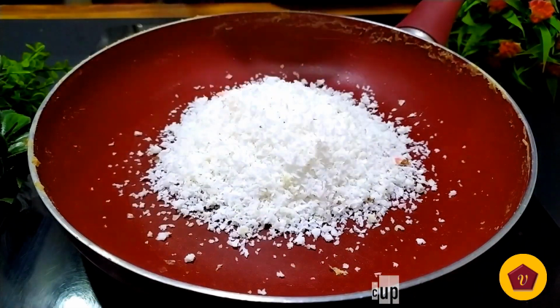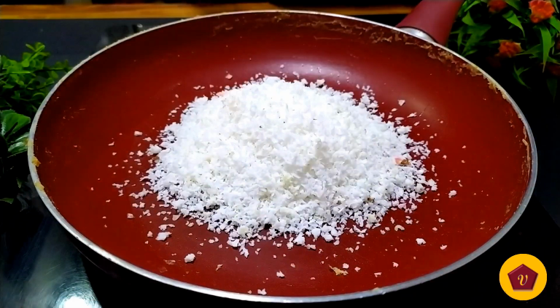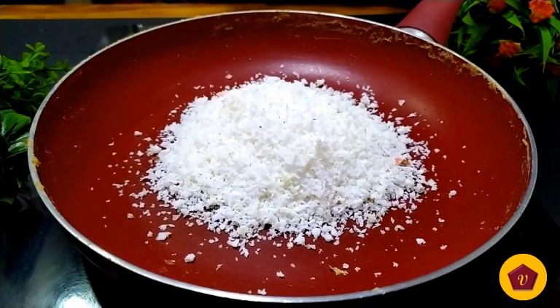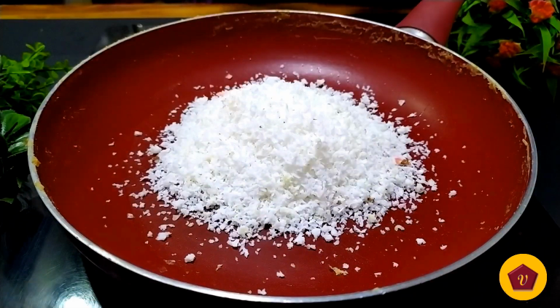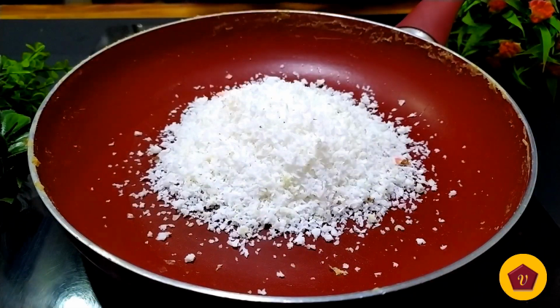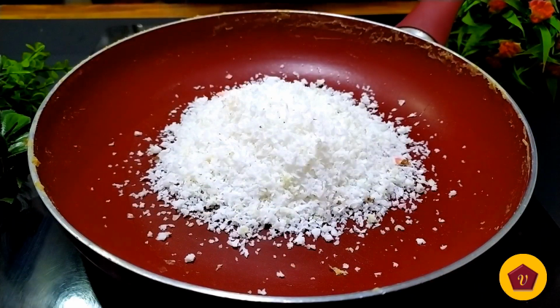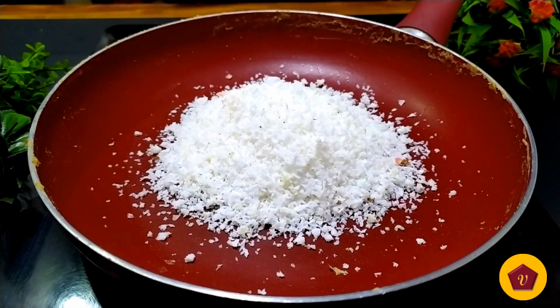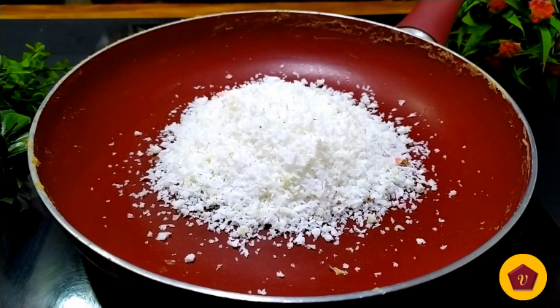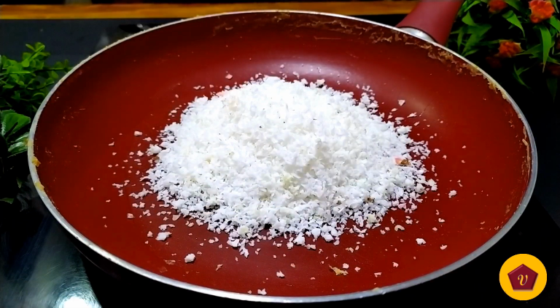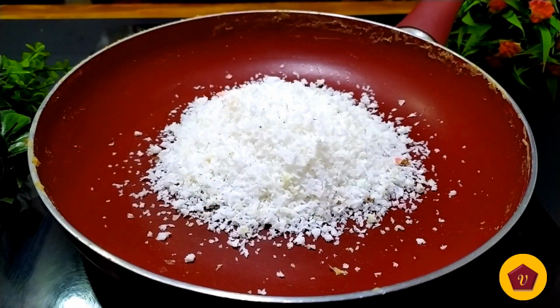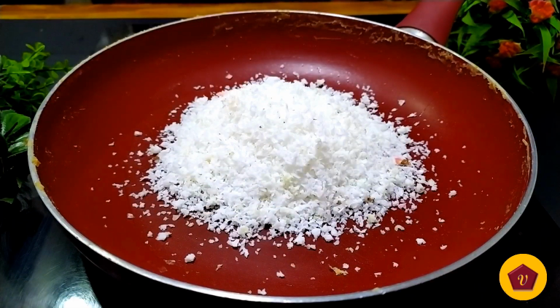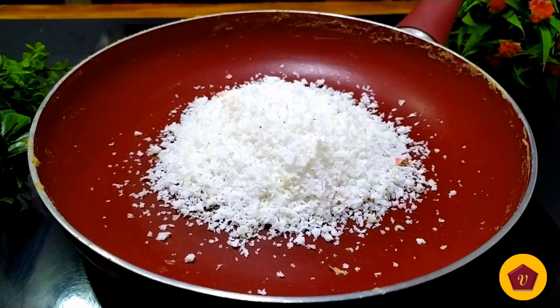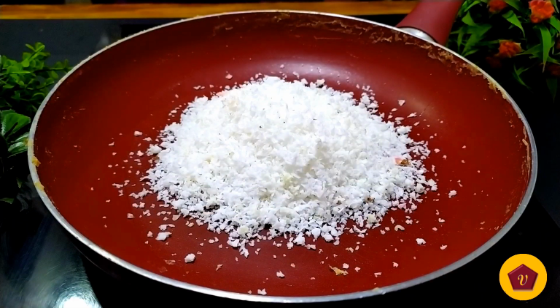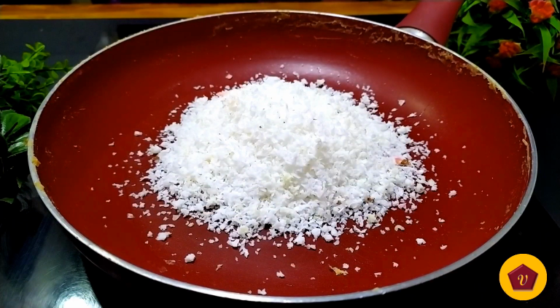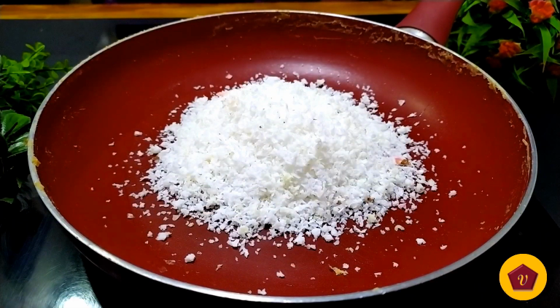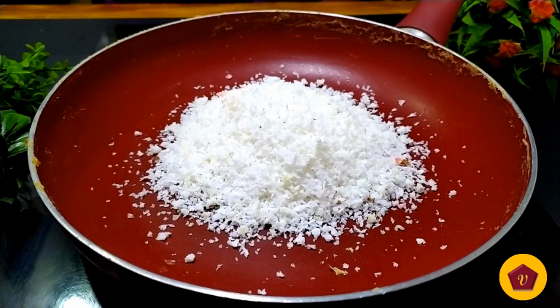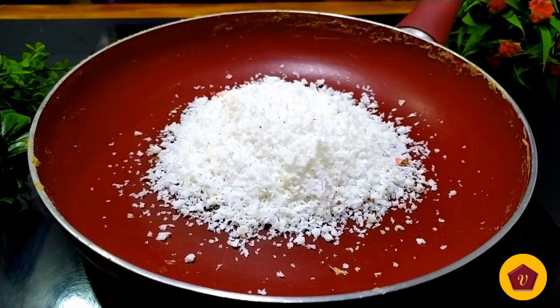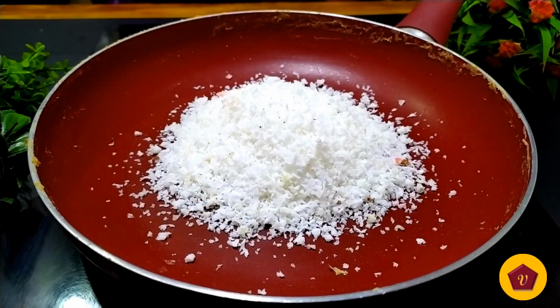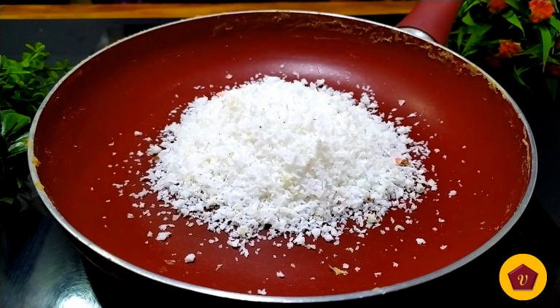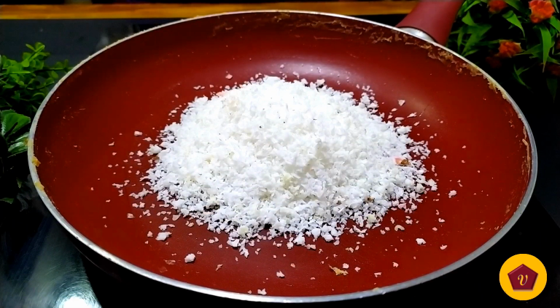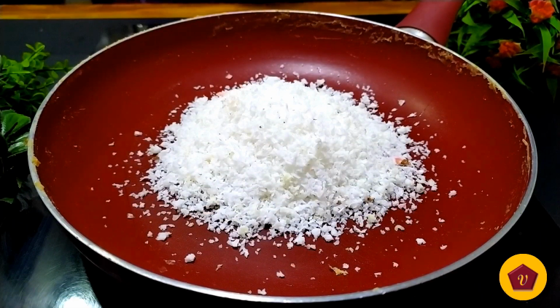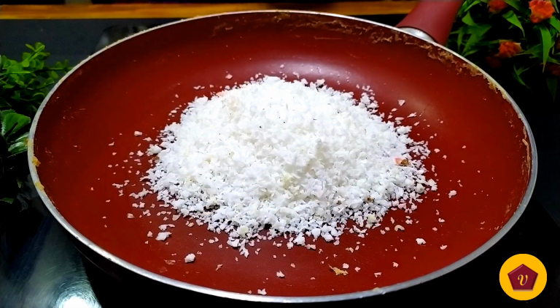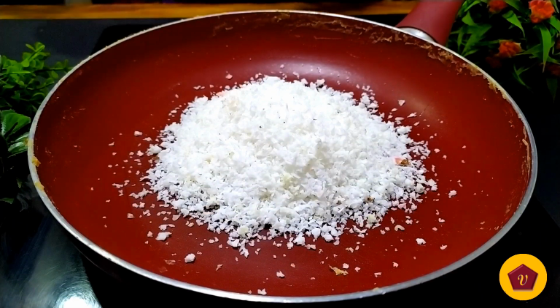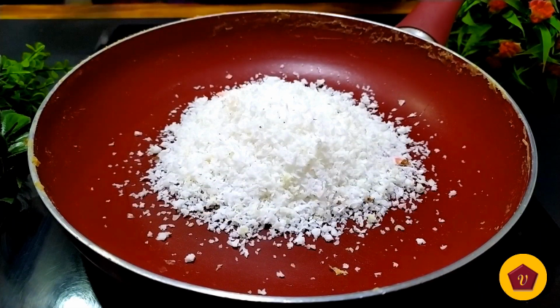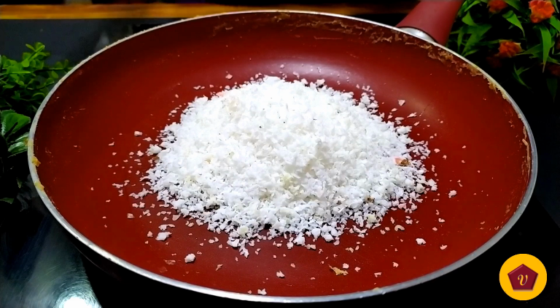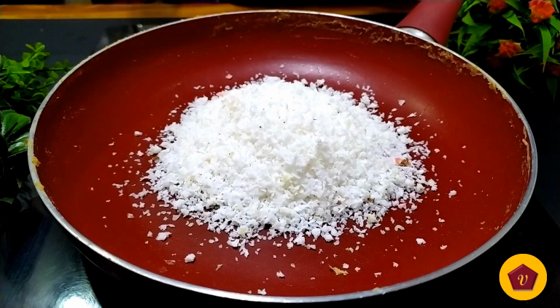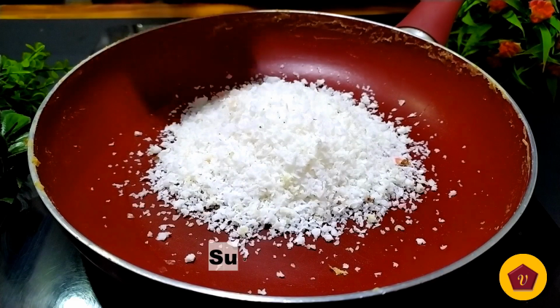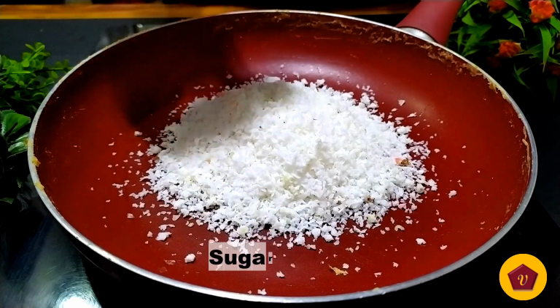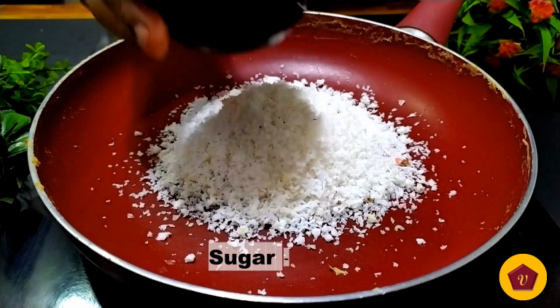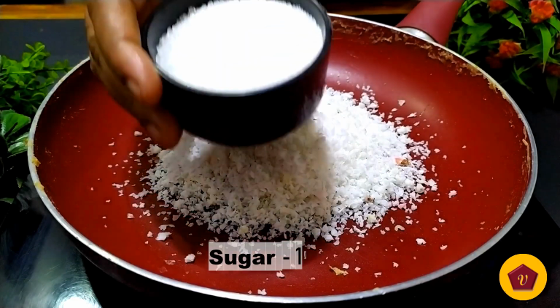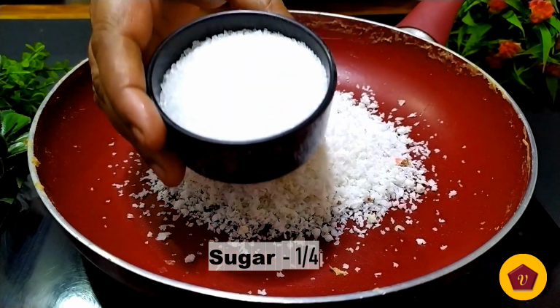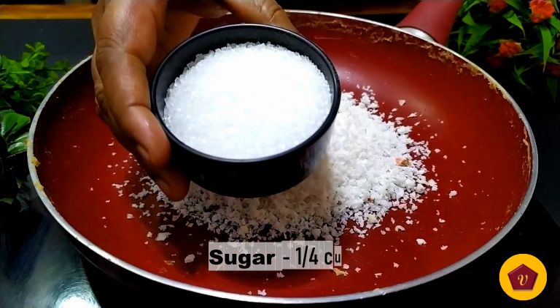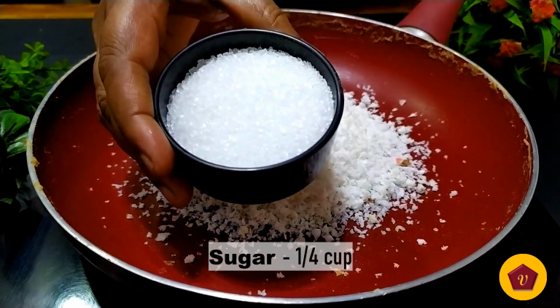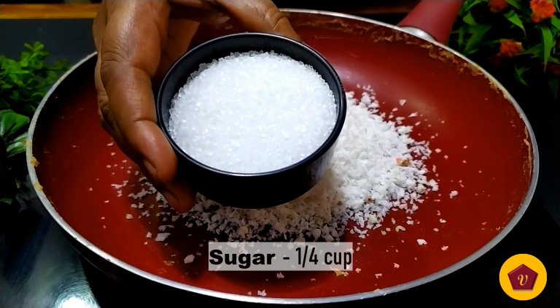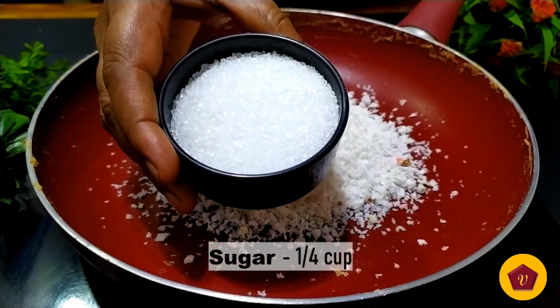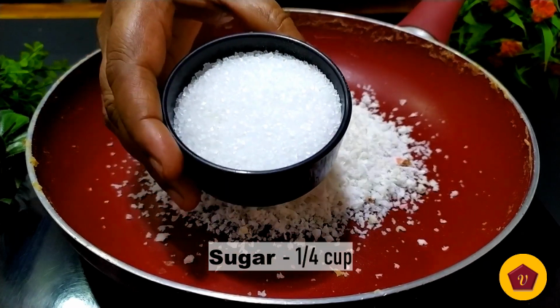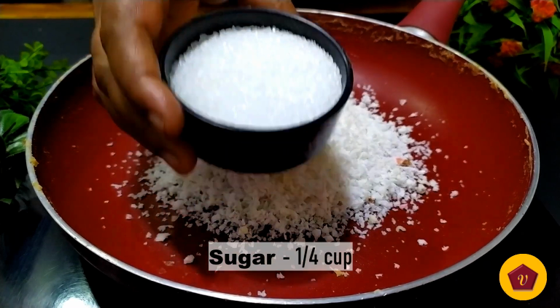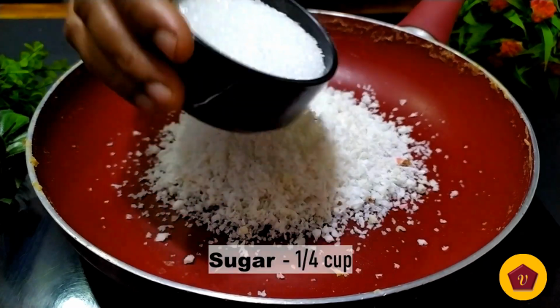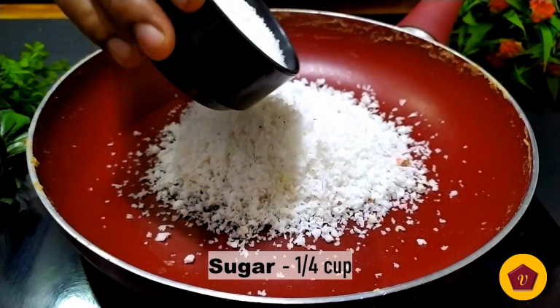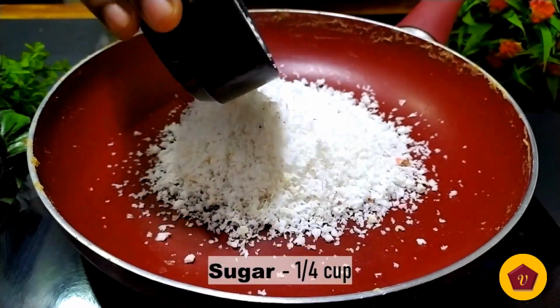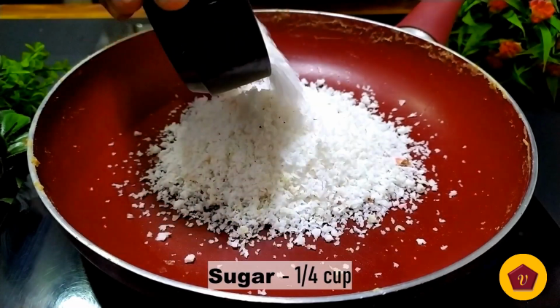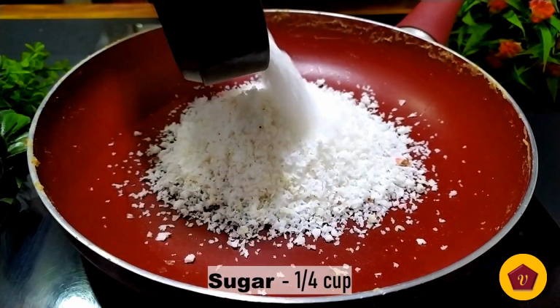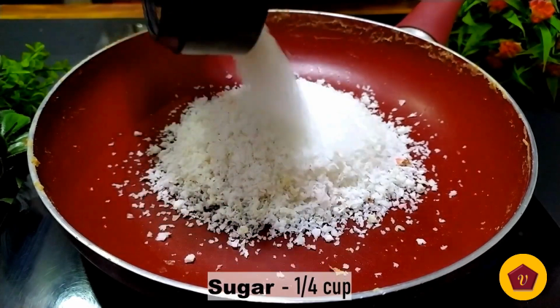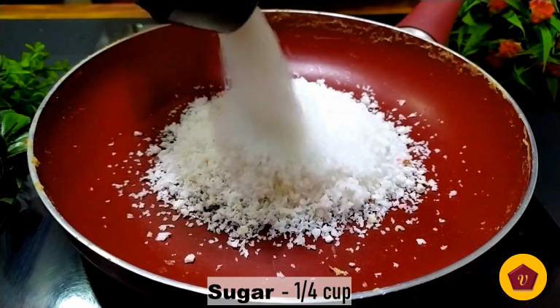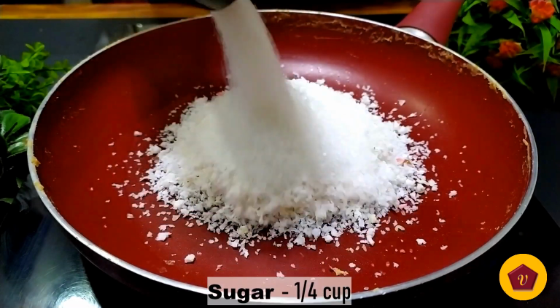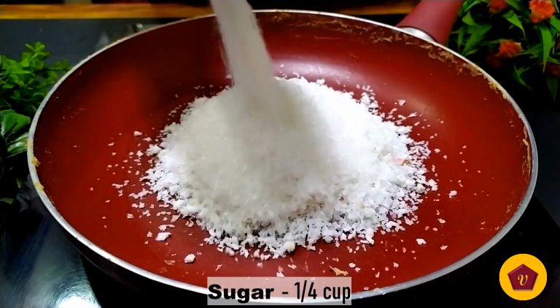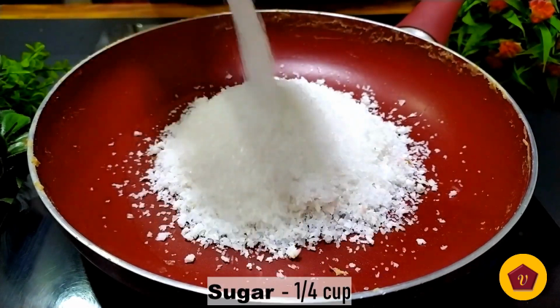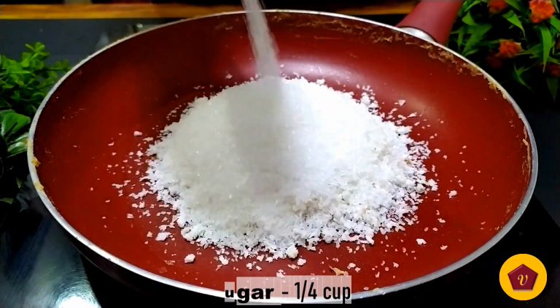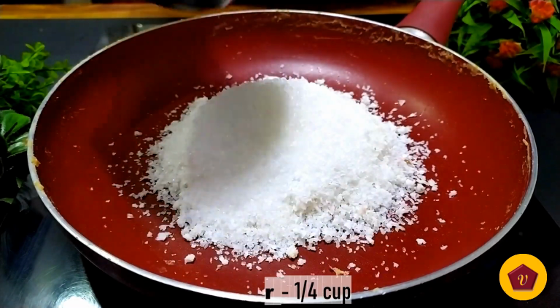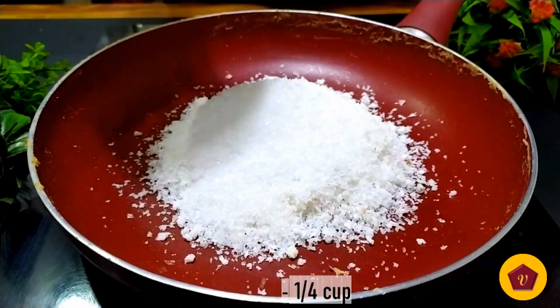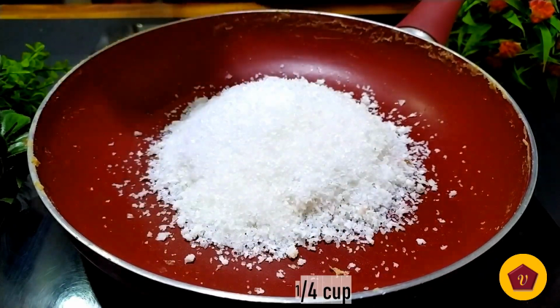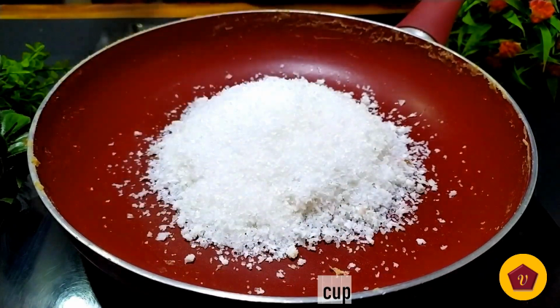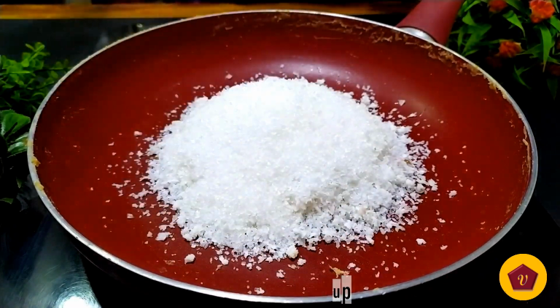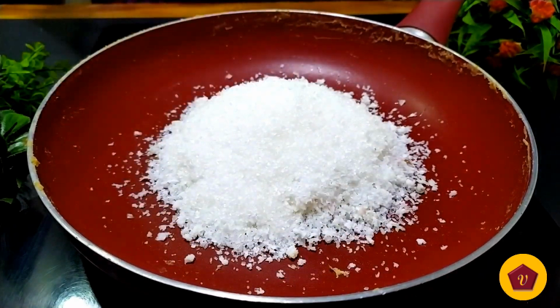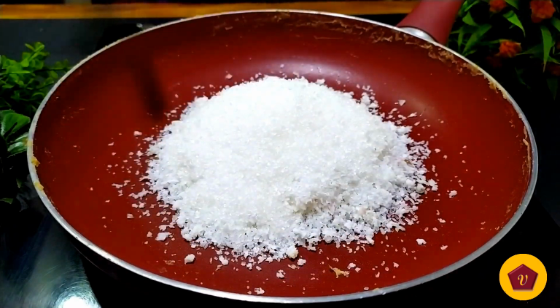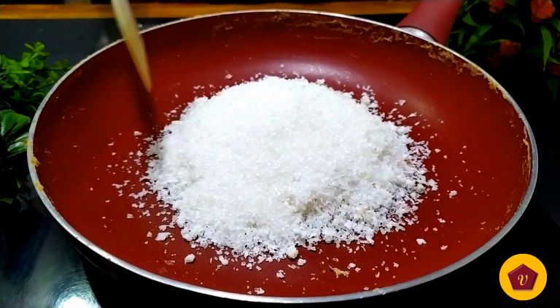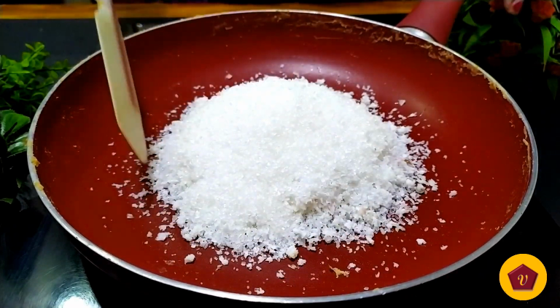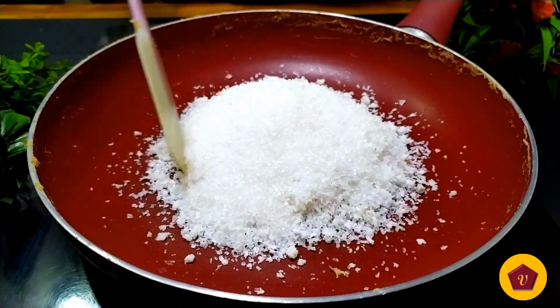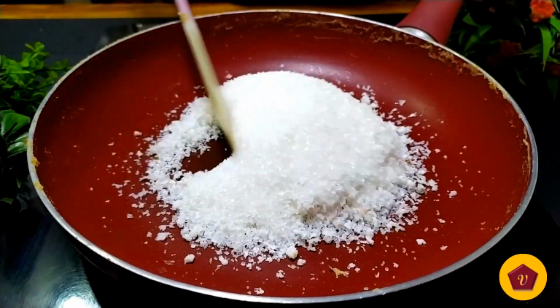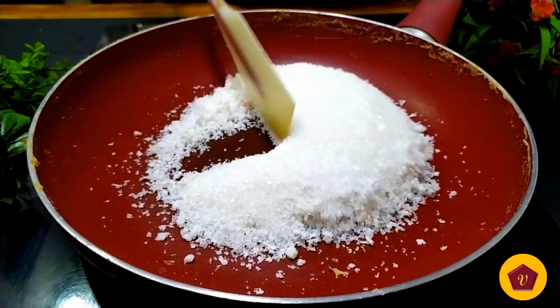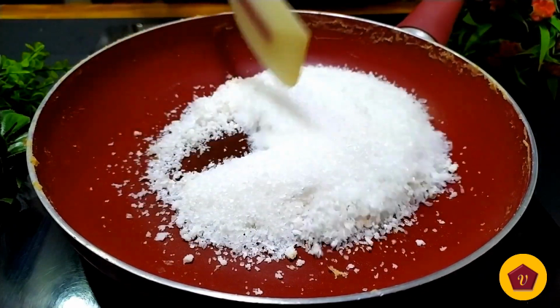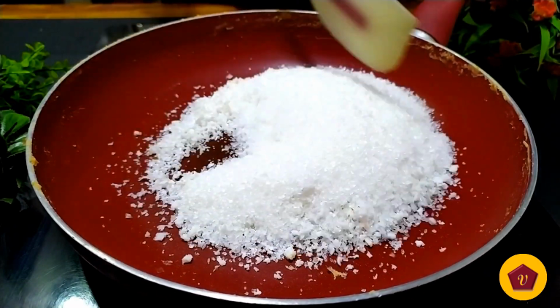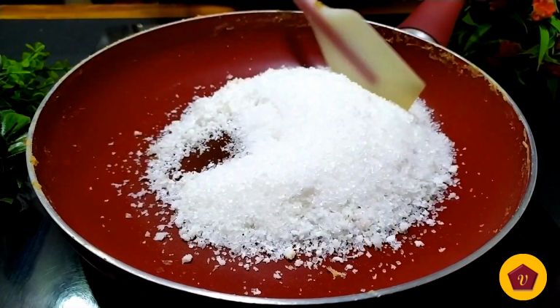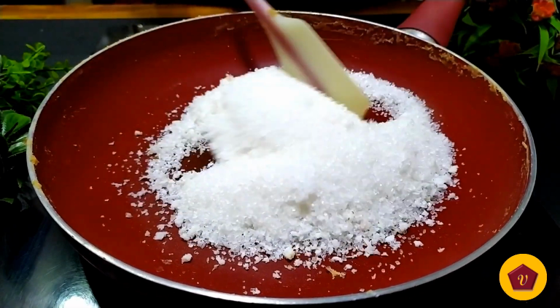You can also add coconut powder — half a cup — and also add sugar in half a cup.